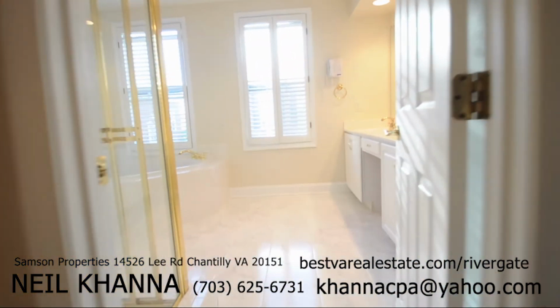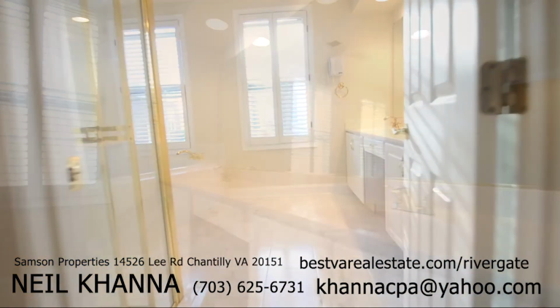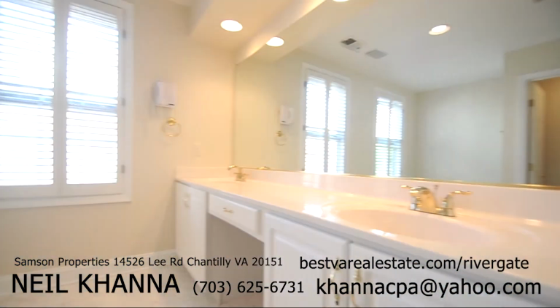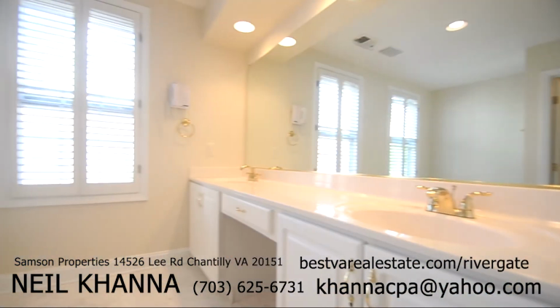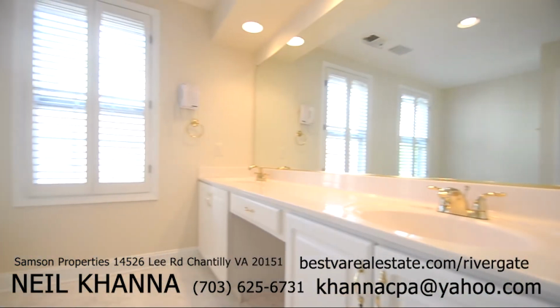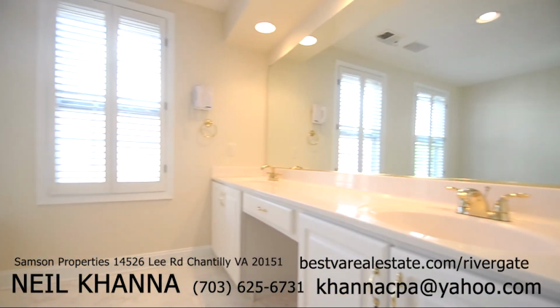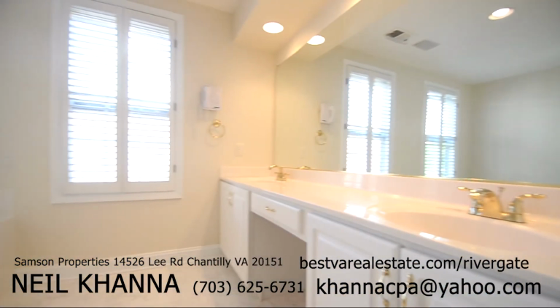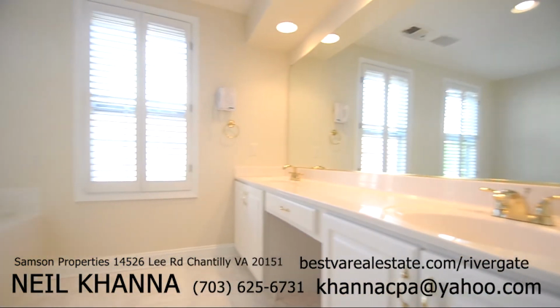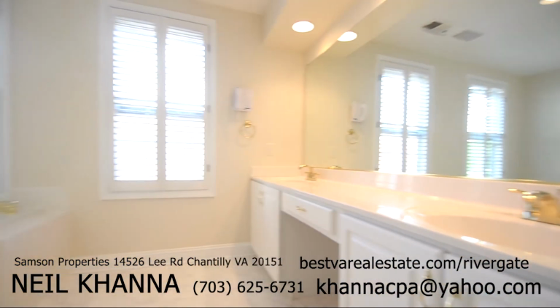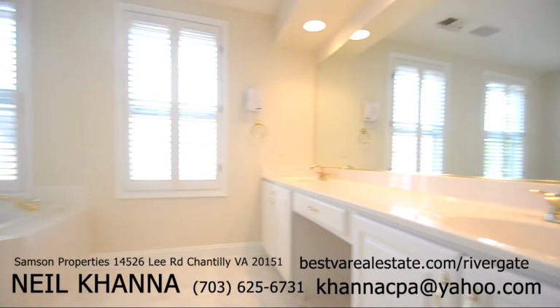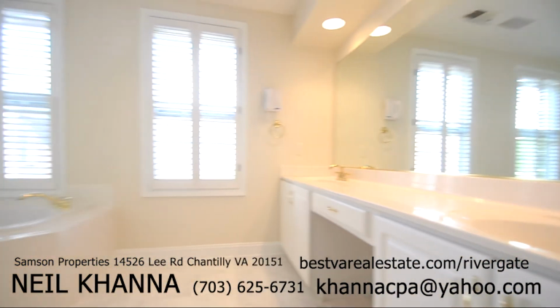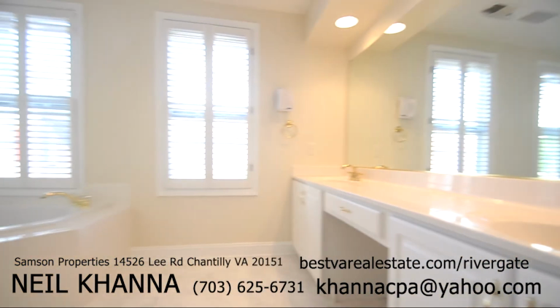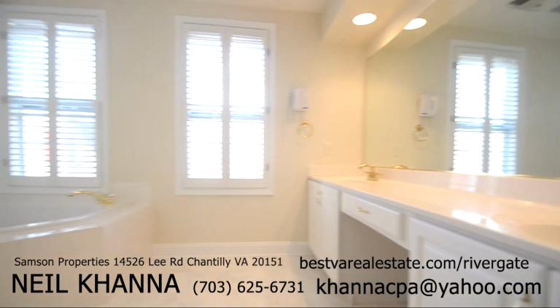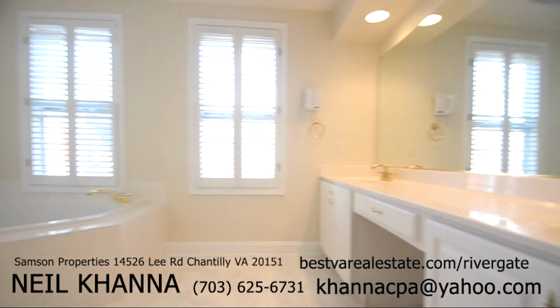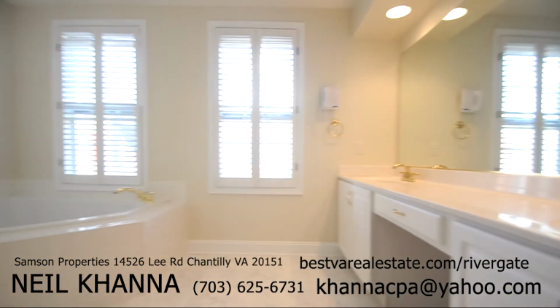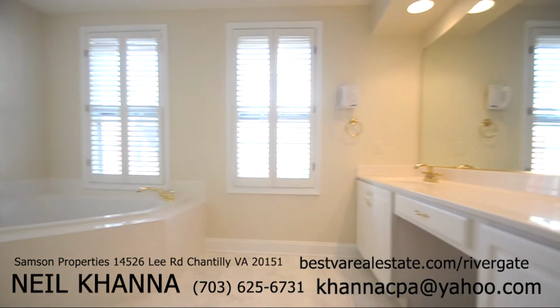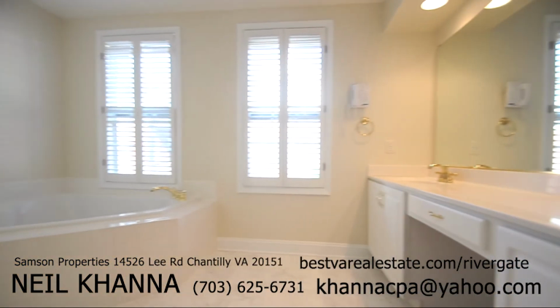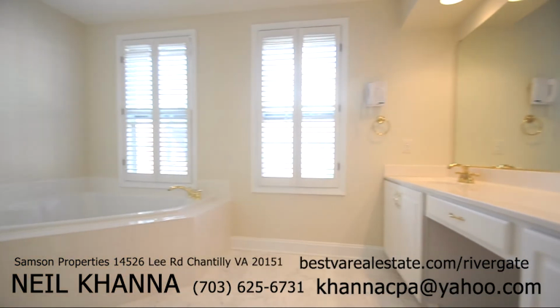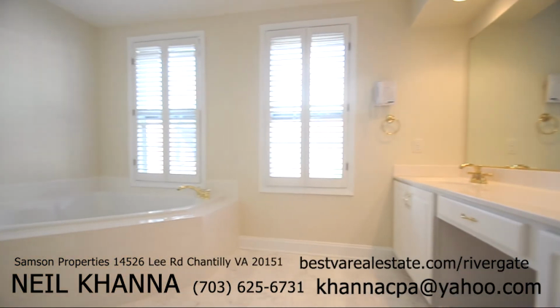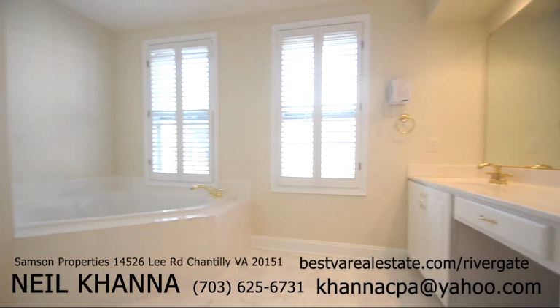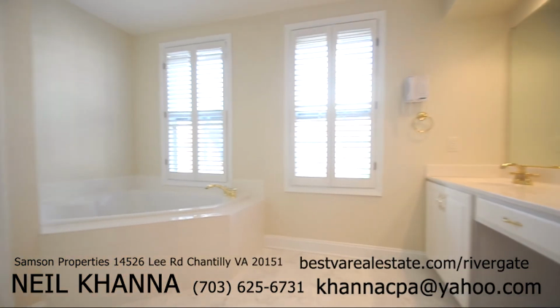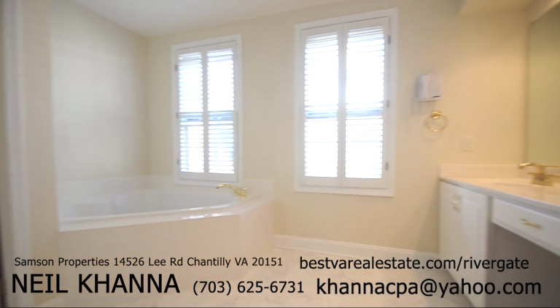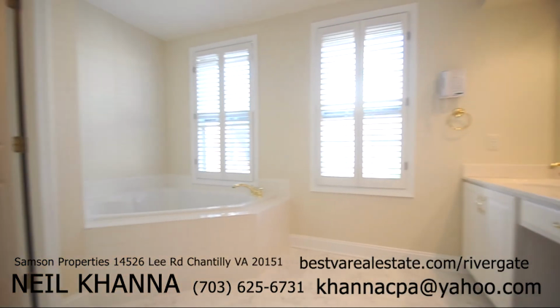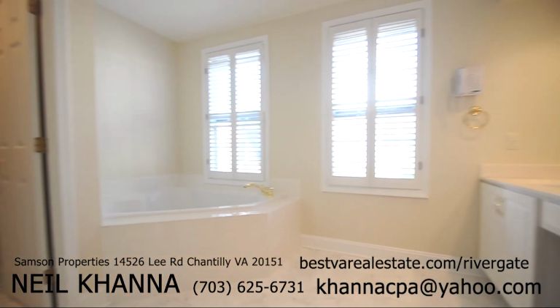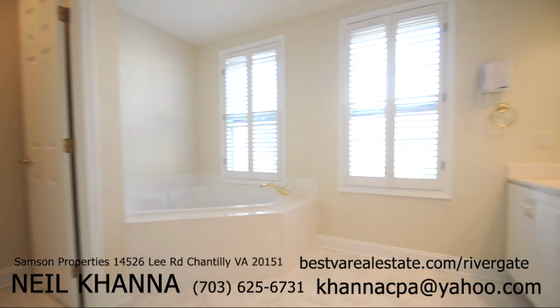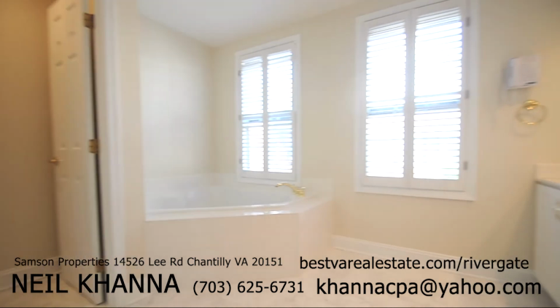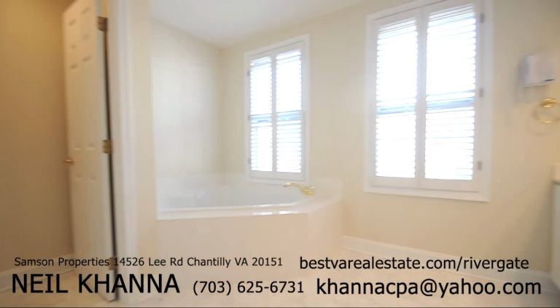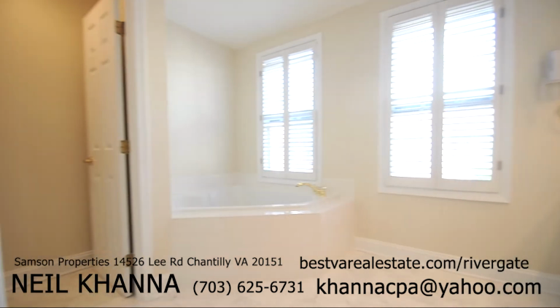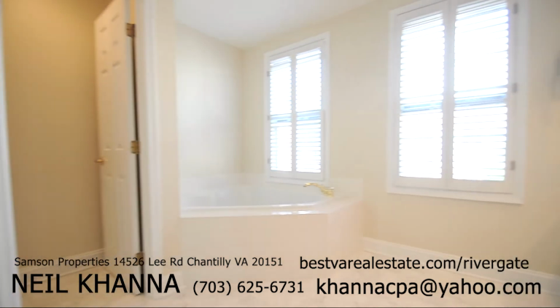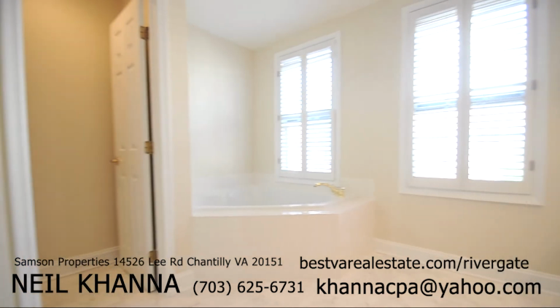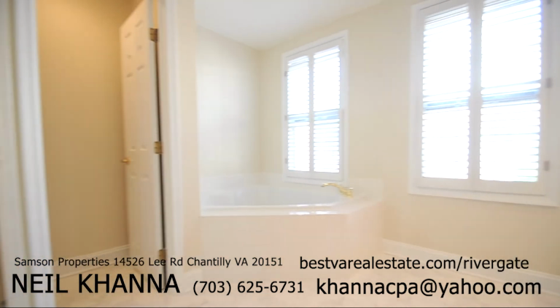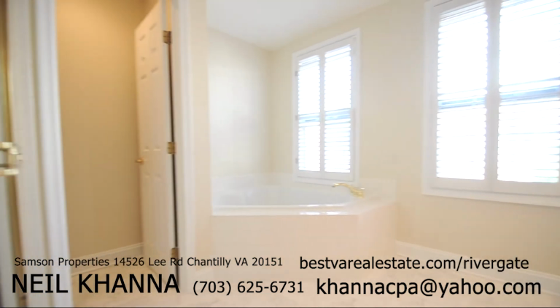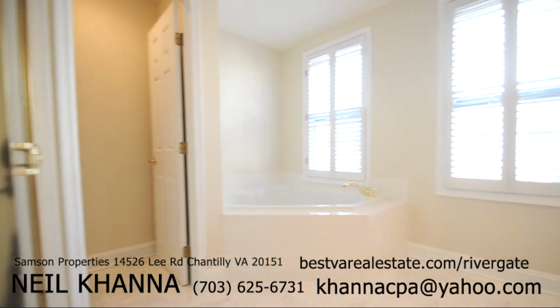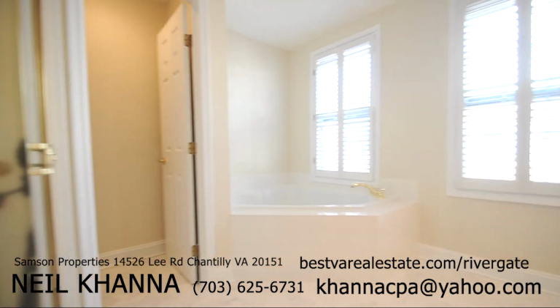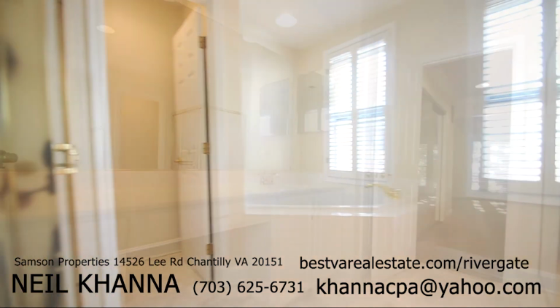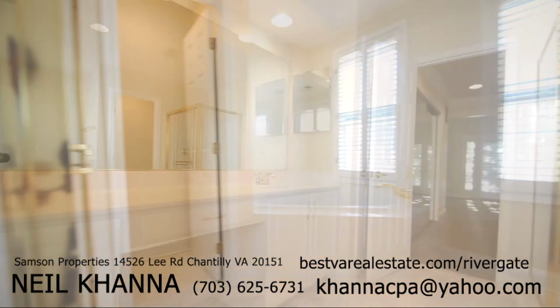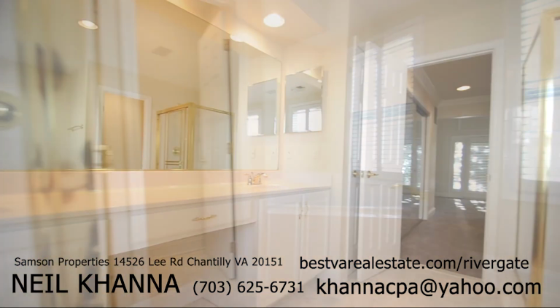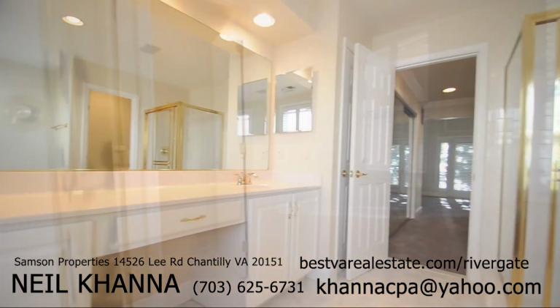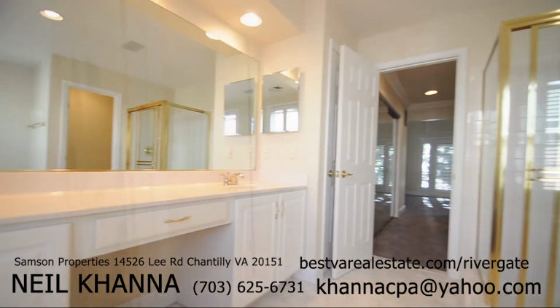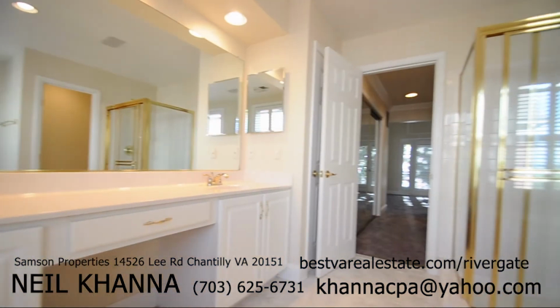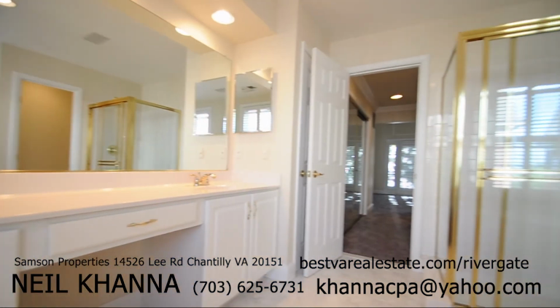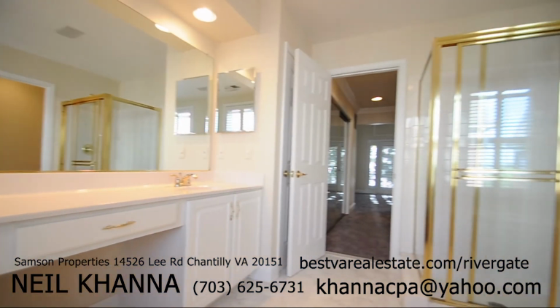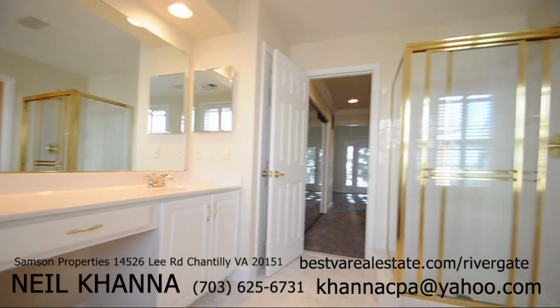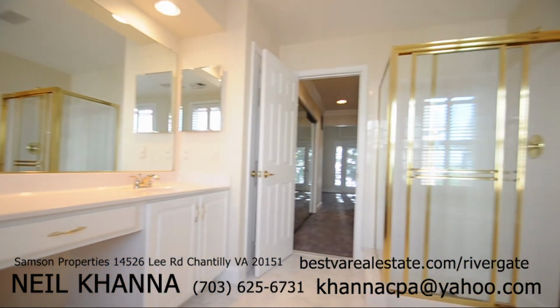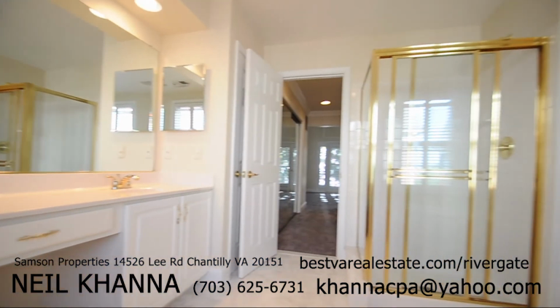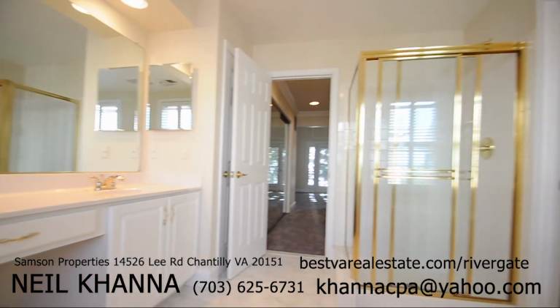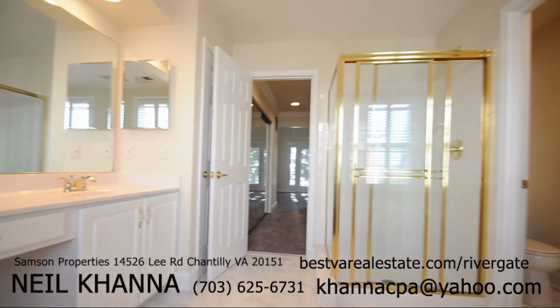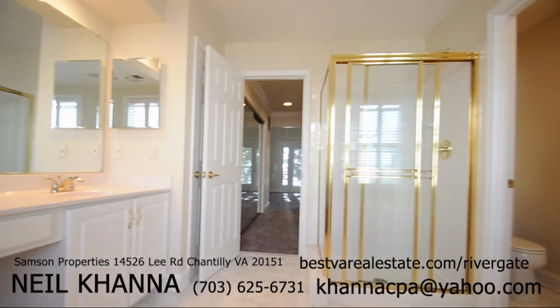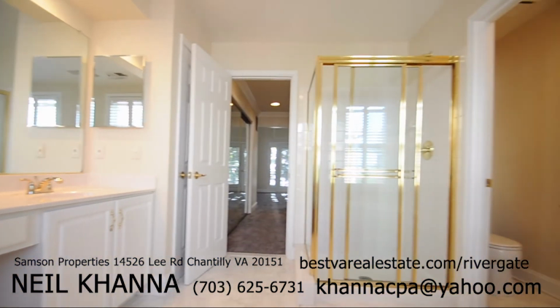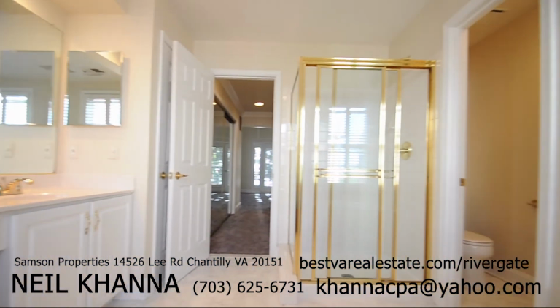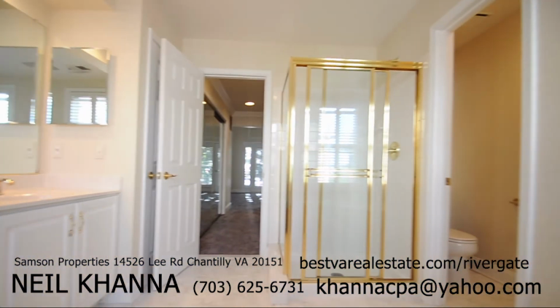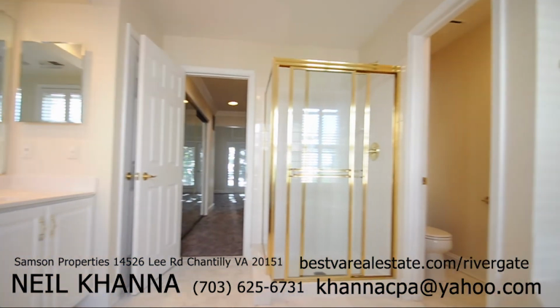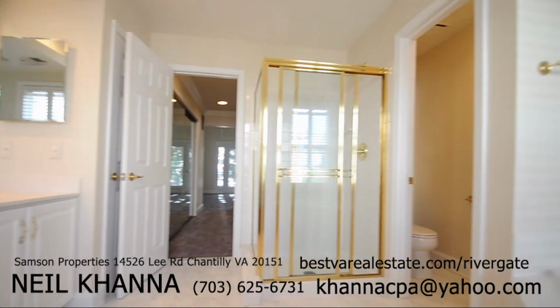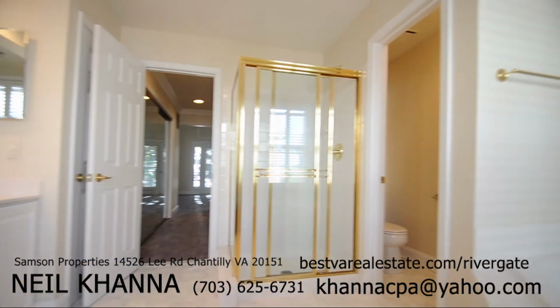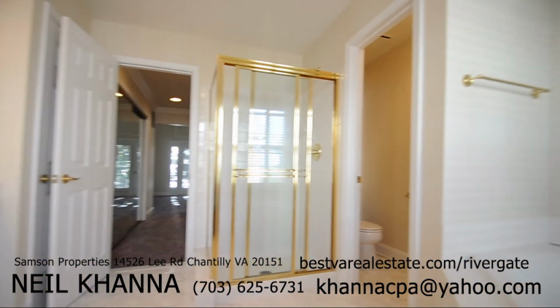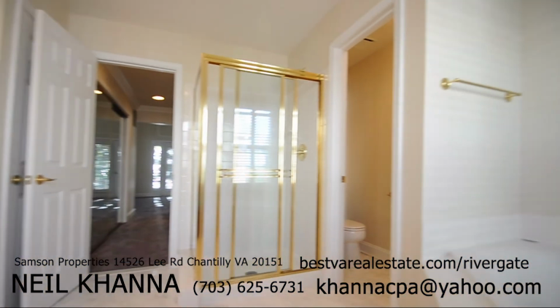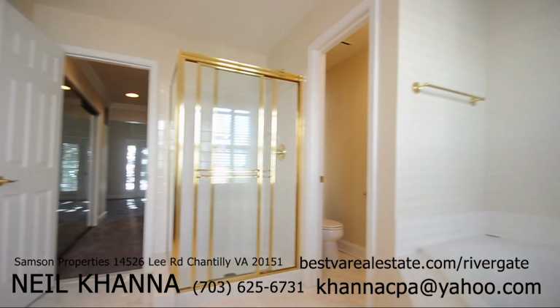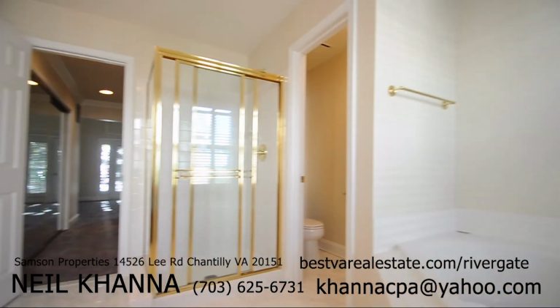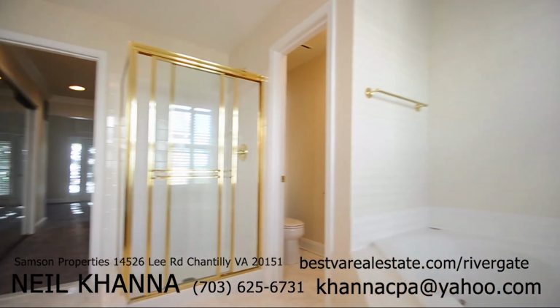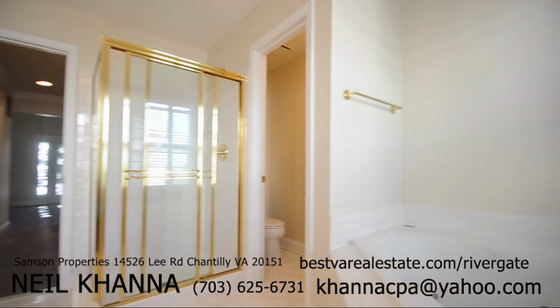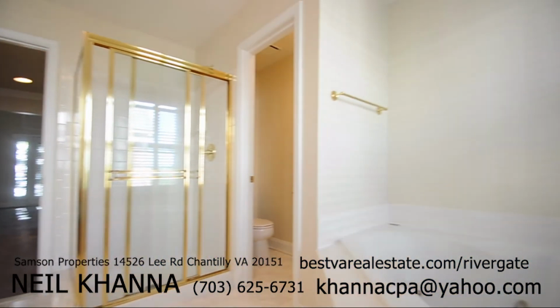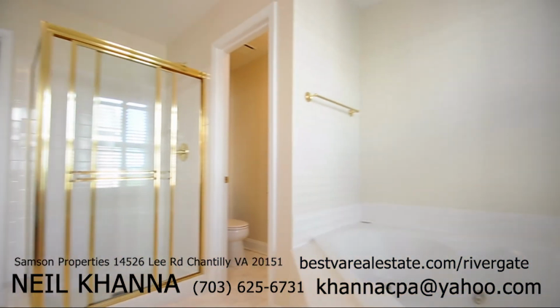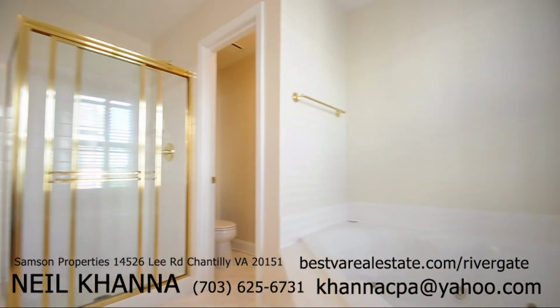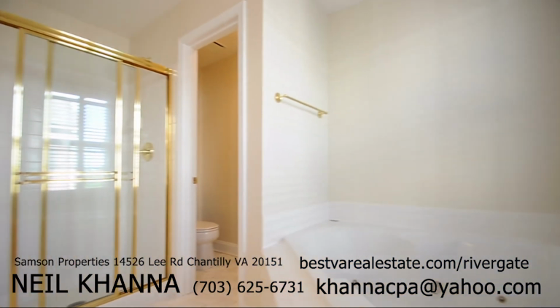The master bath has a separate shower and jacuzzi tub, double vanity, linen closet, and separate water closet.